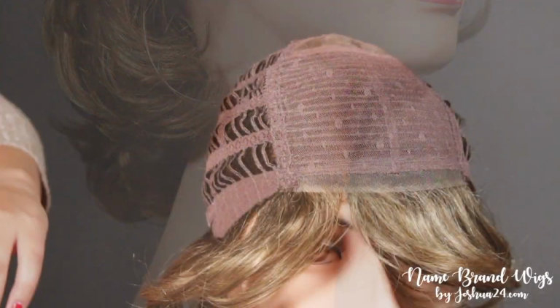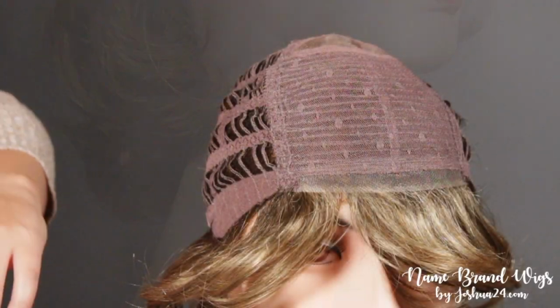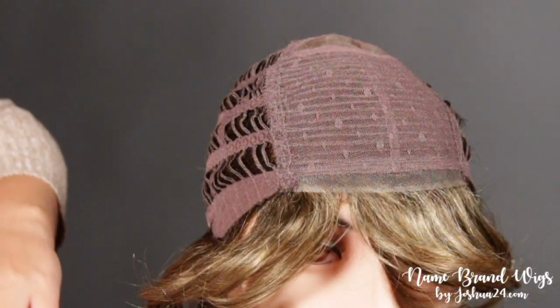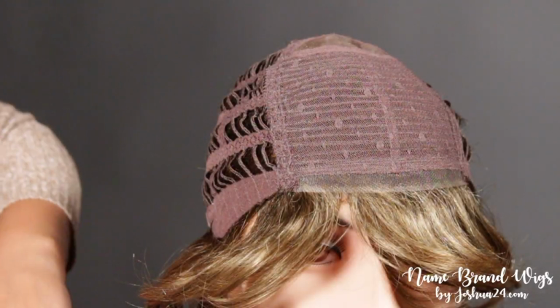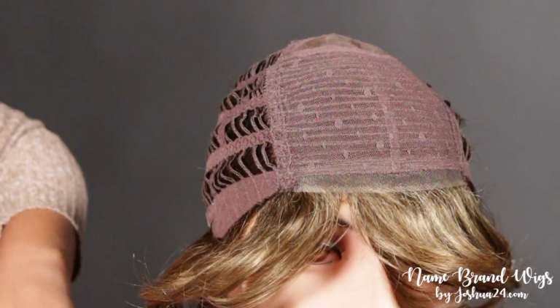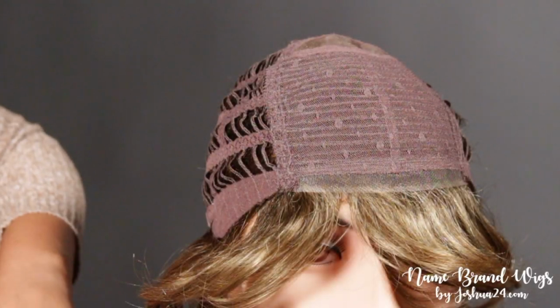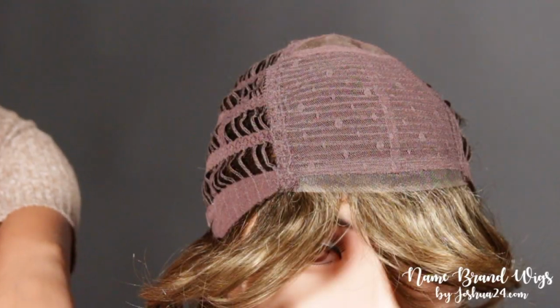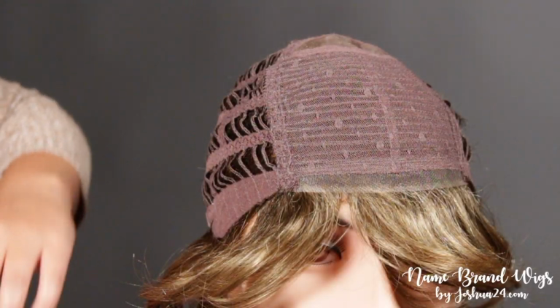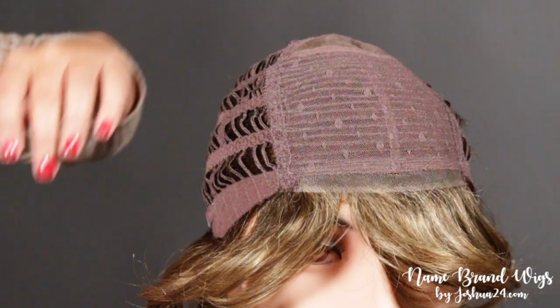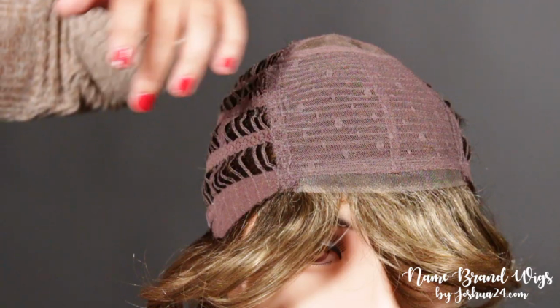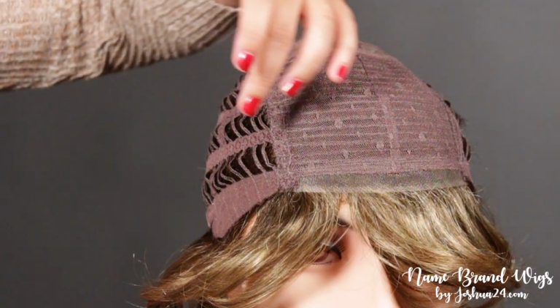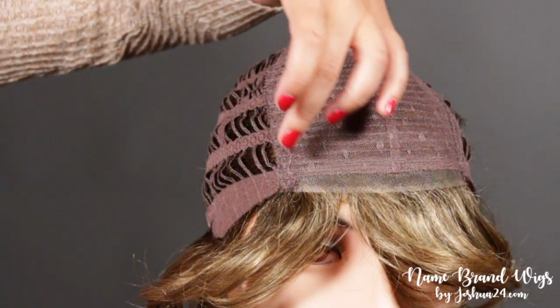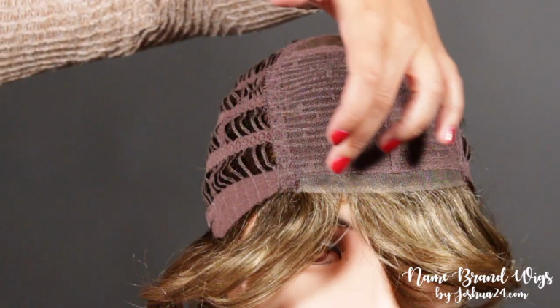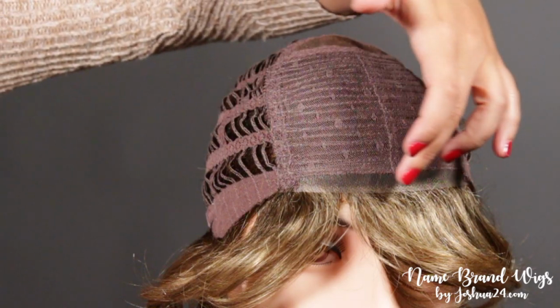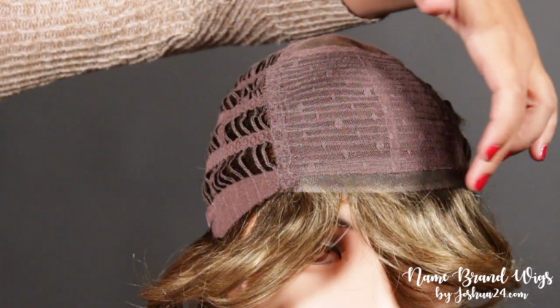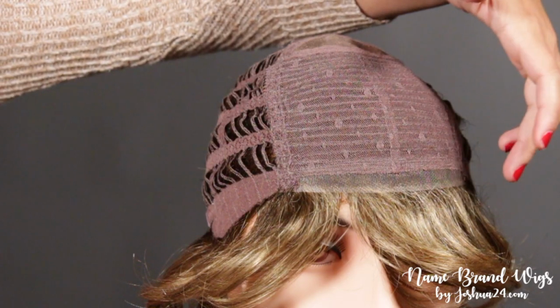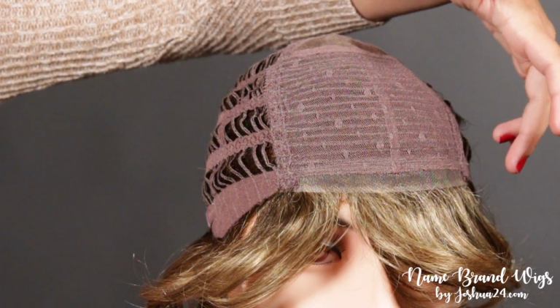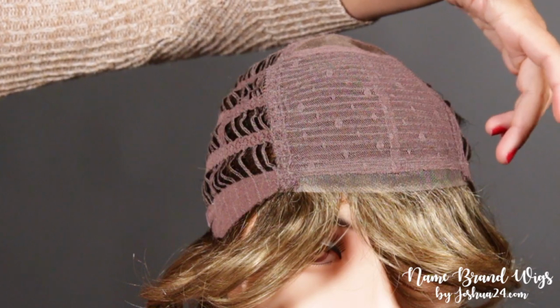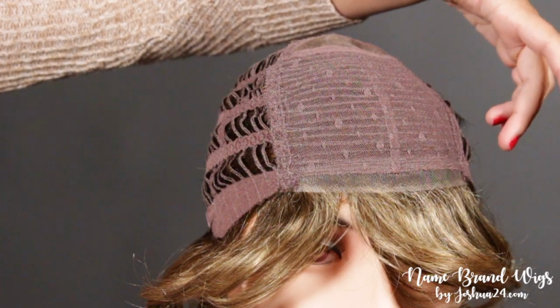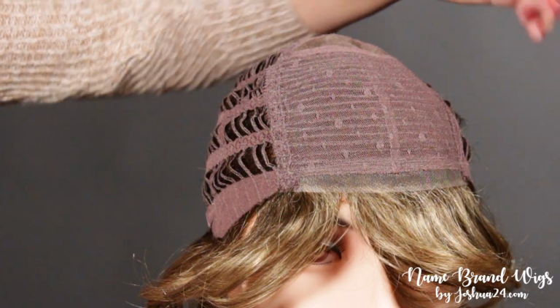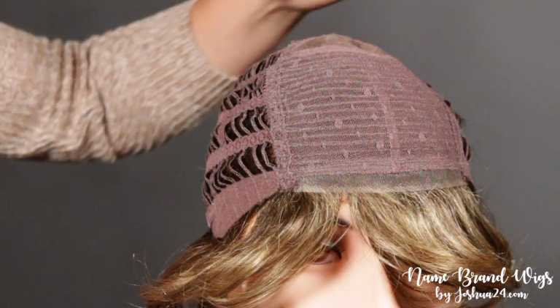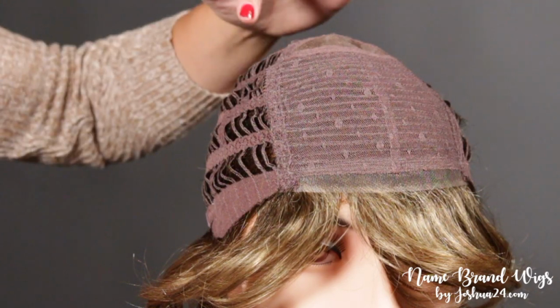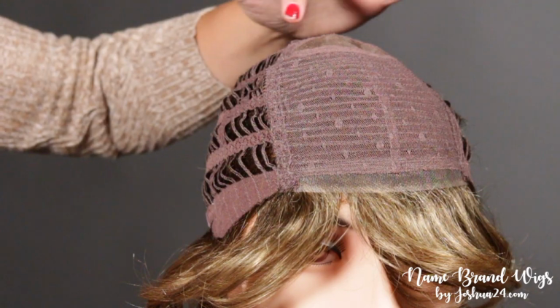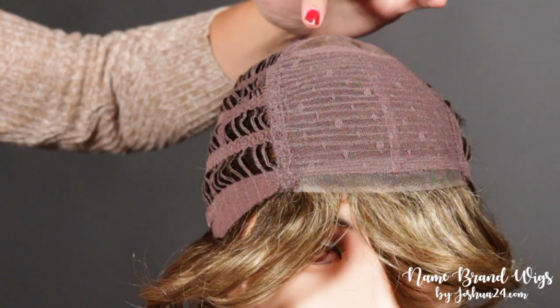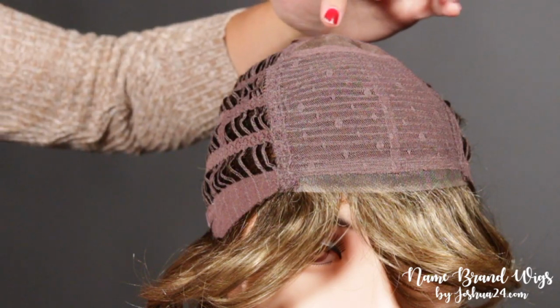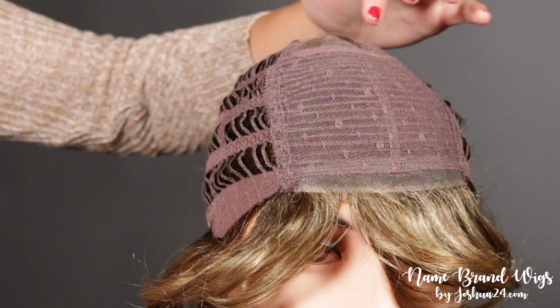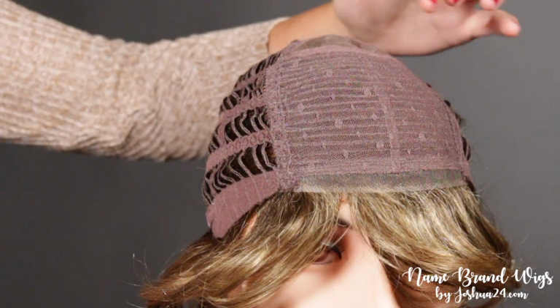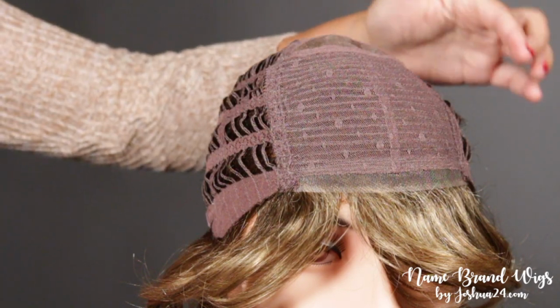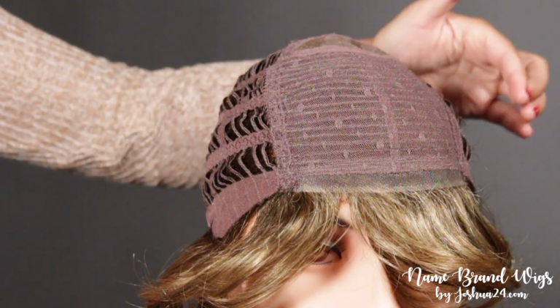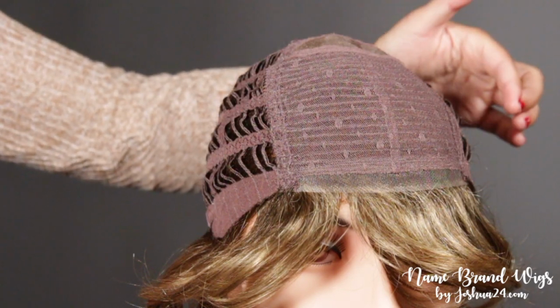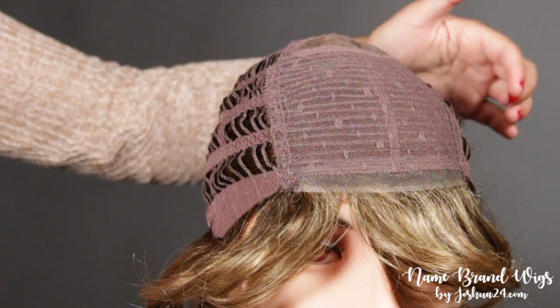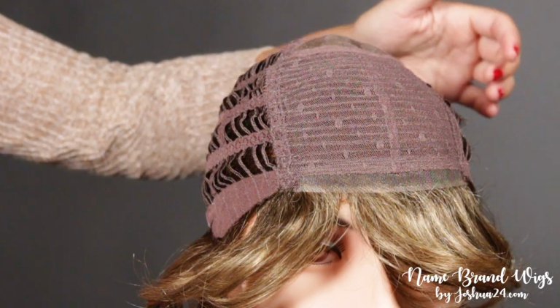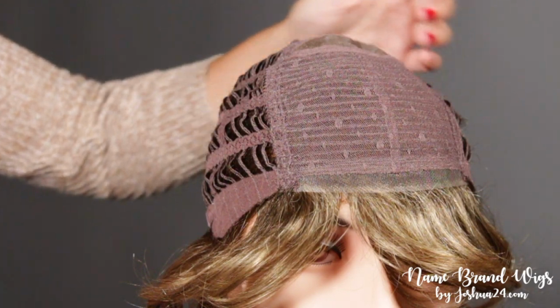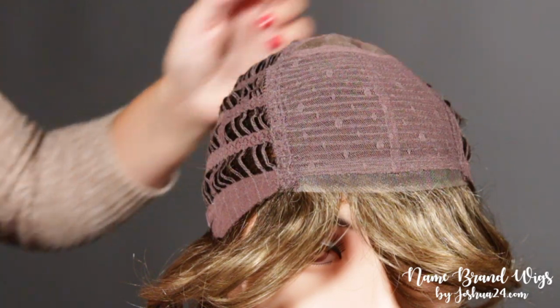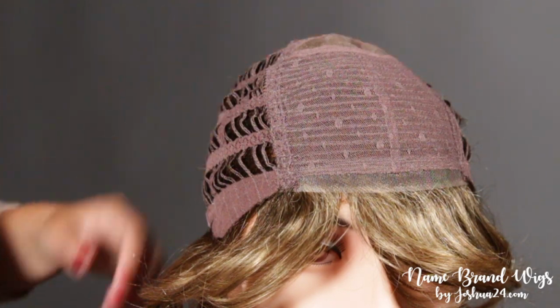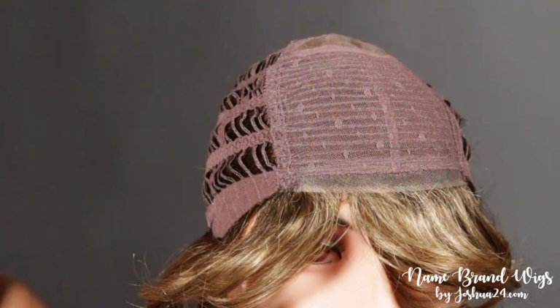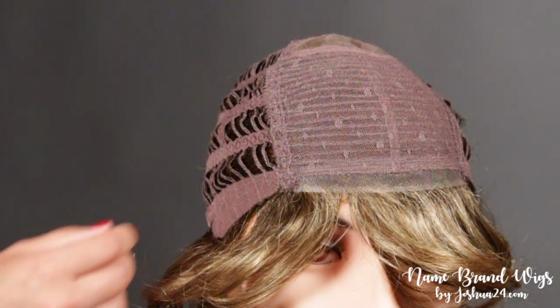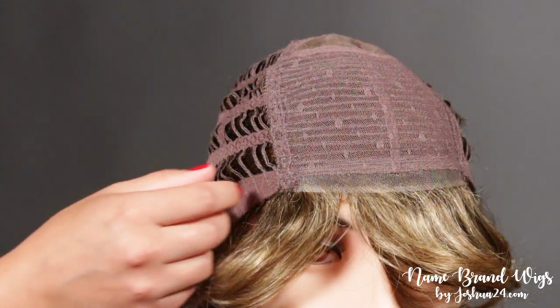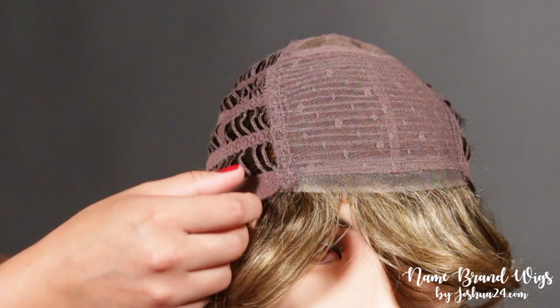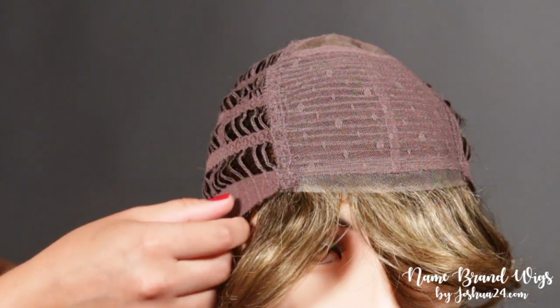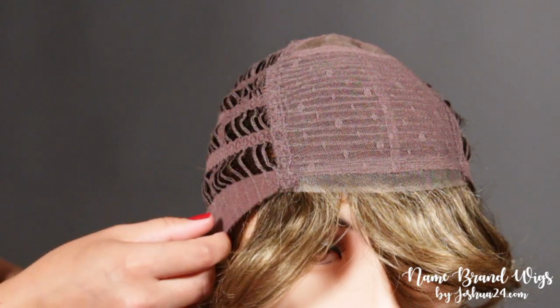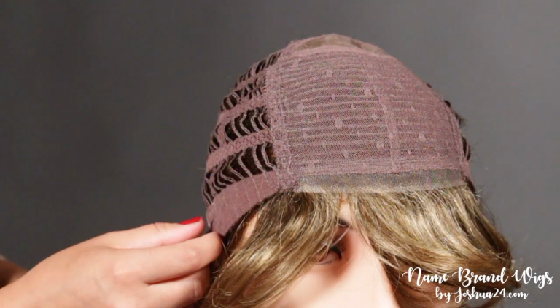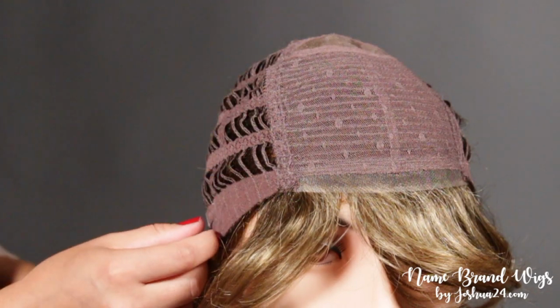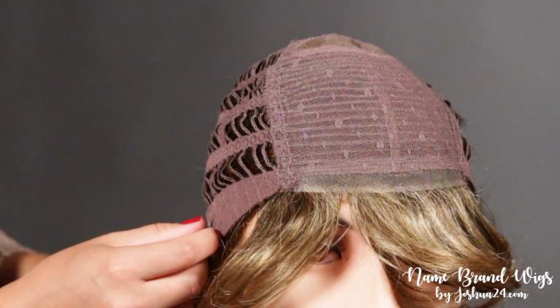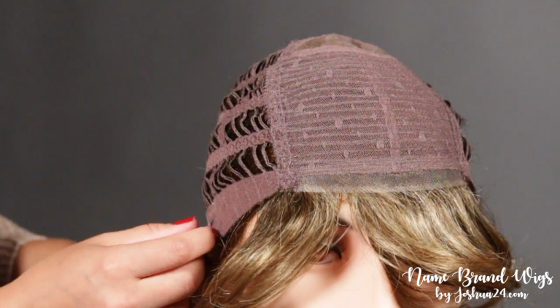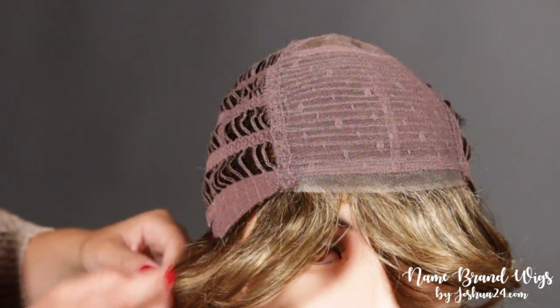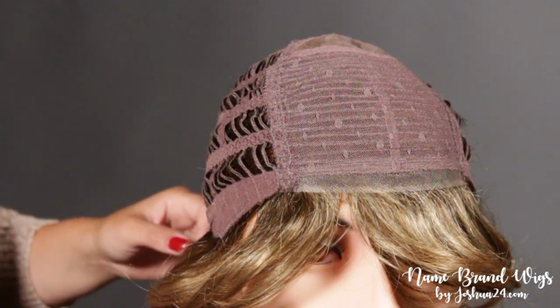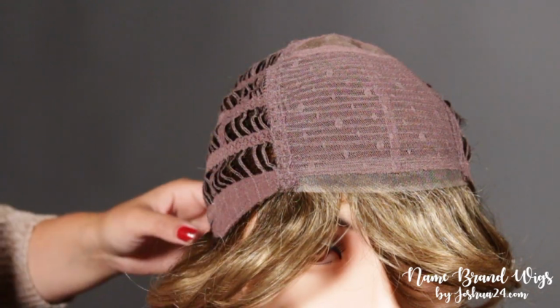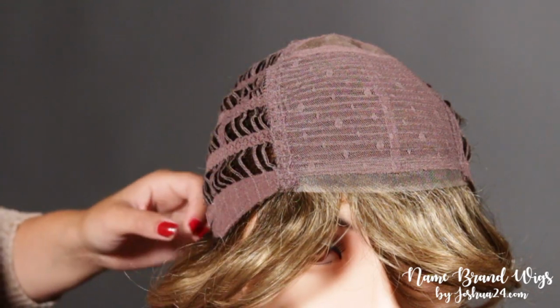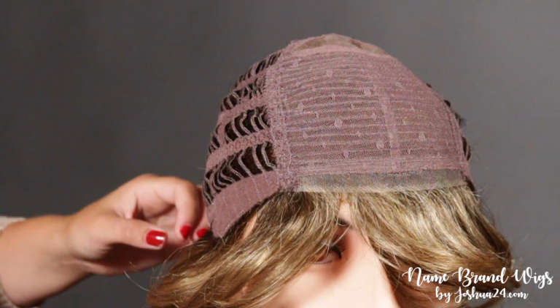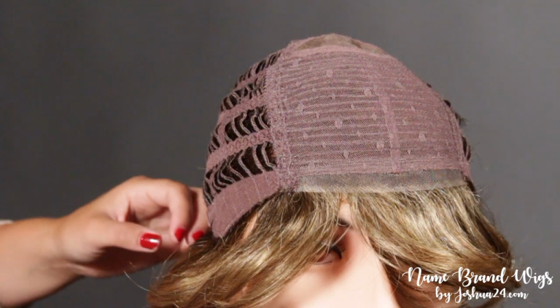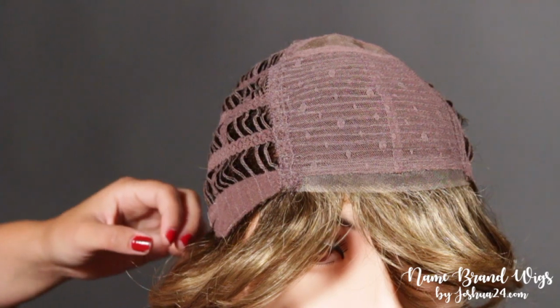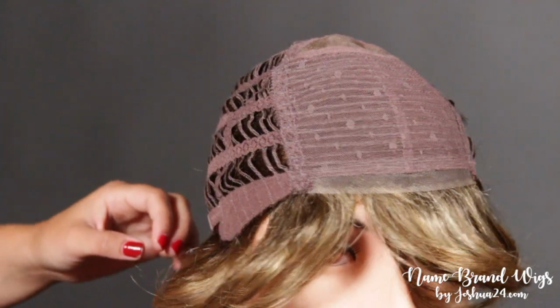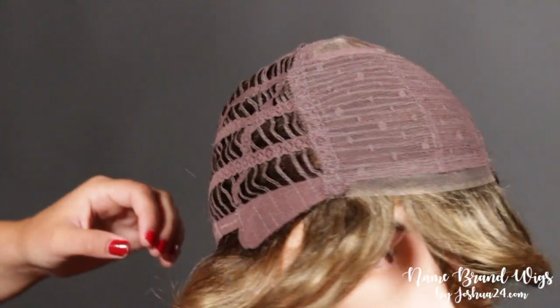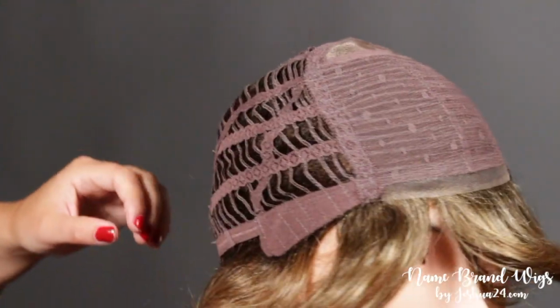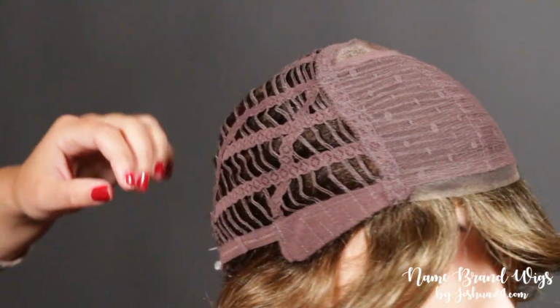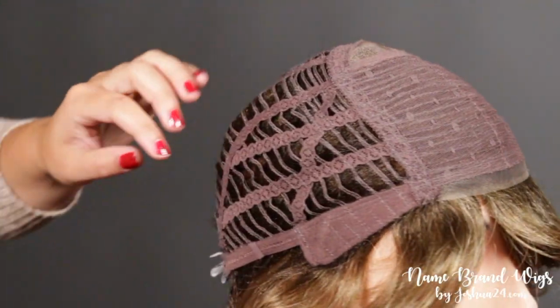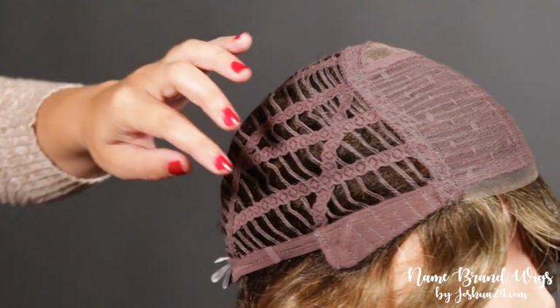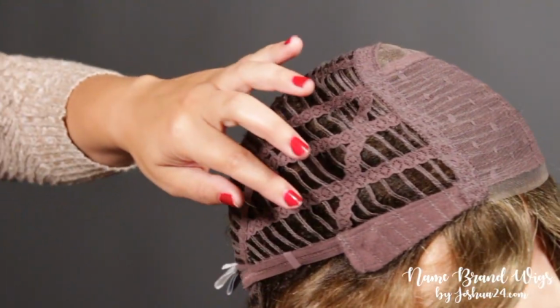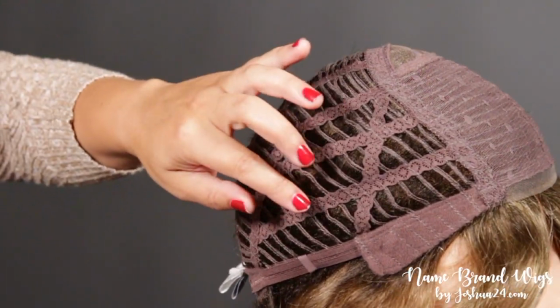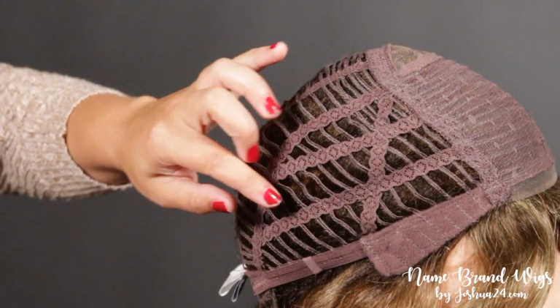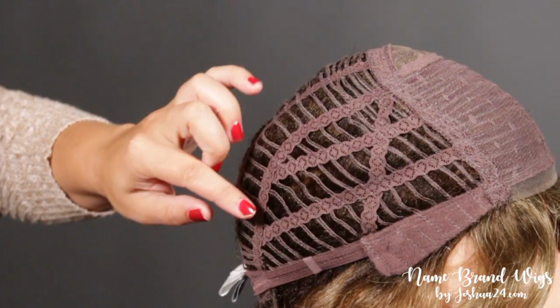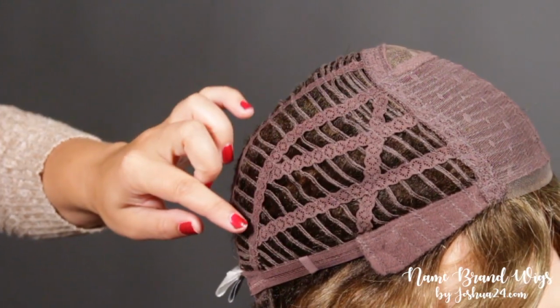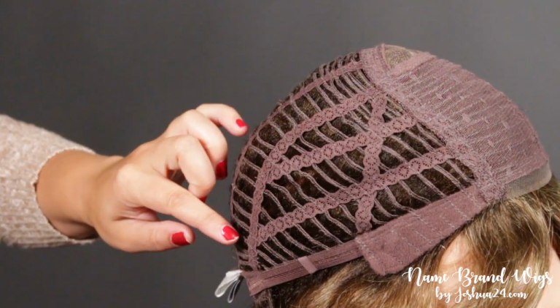This cap has a lace front and mono crown, has bendable ear tabs, and has adjustable velcro straps.